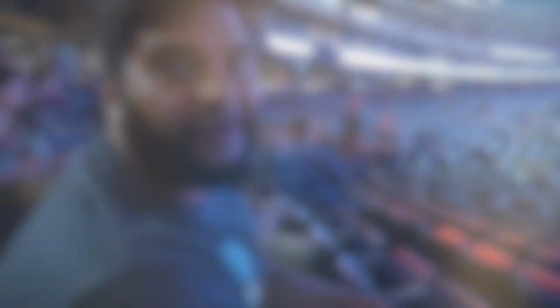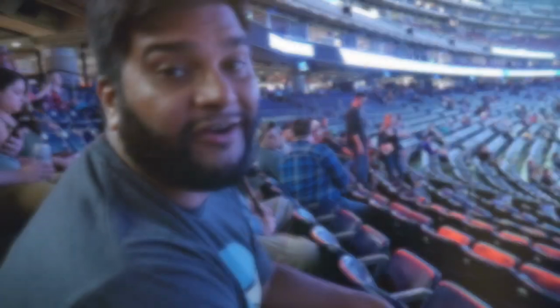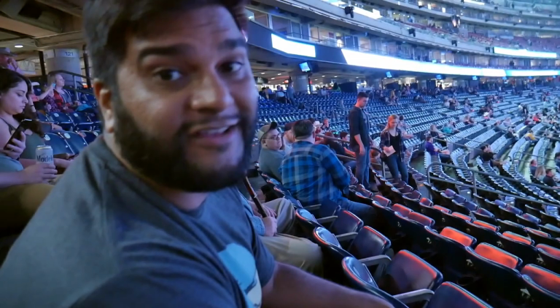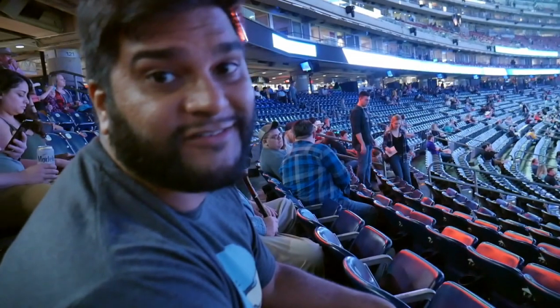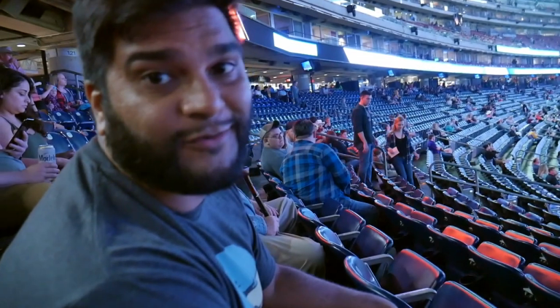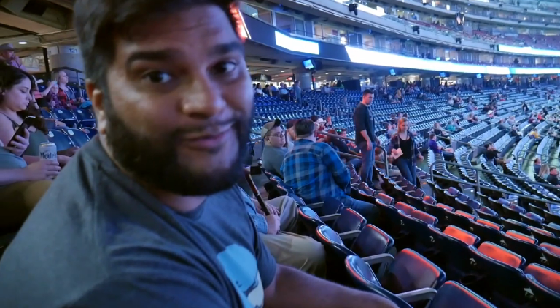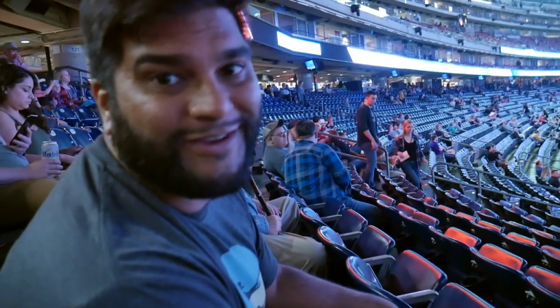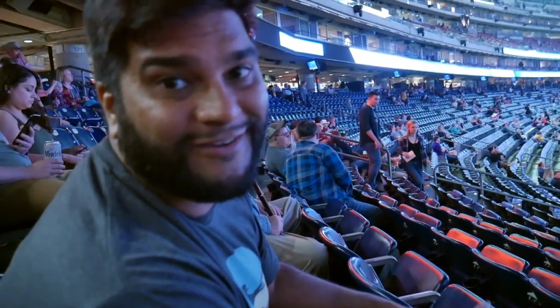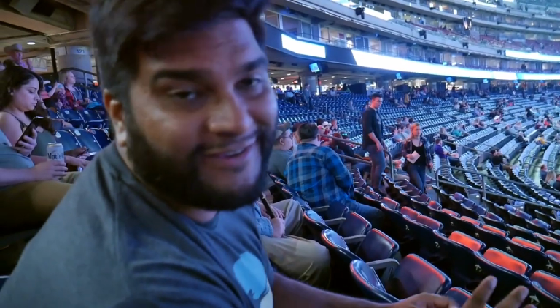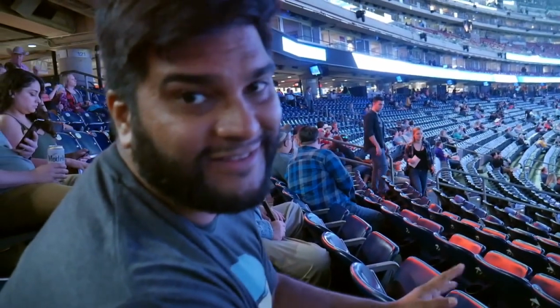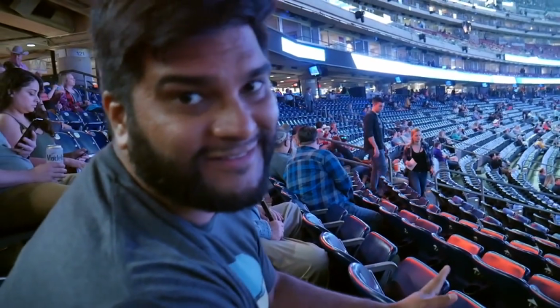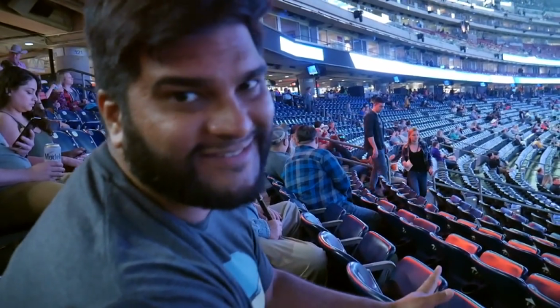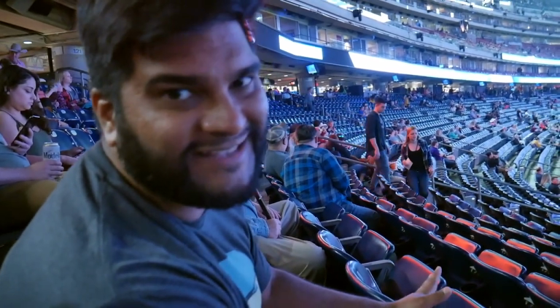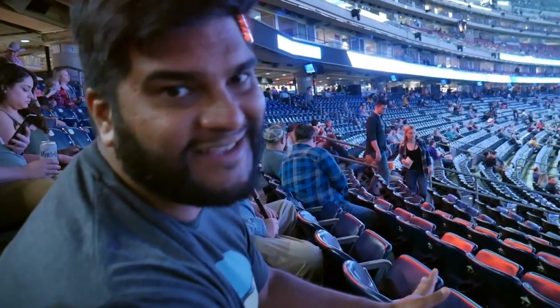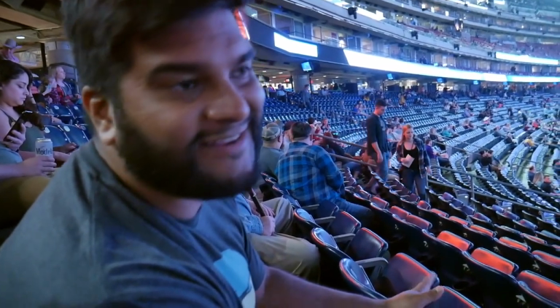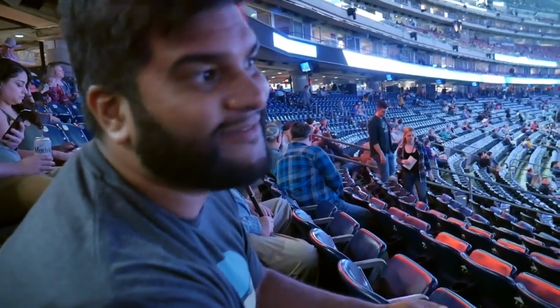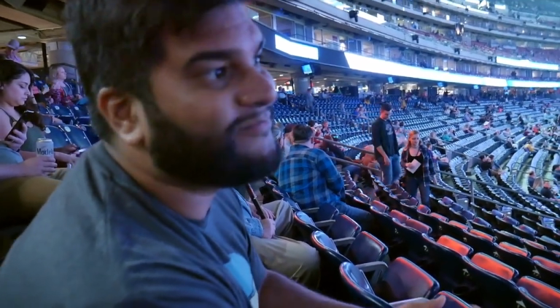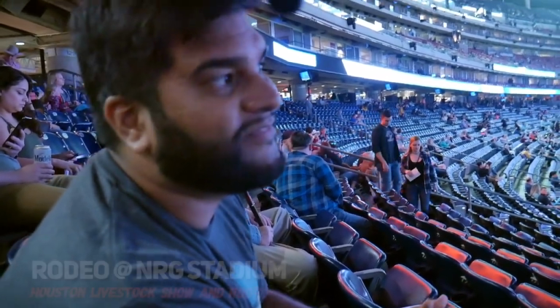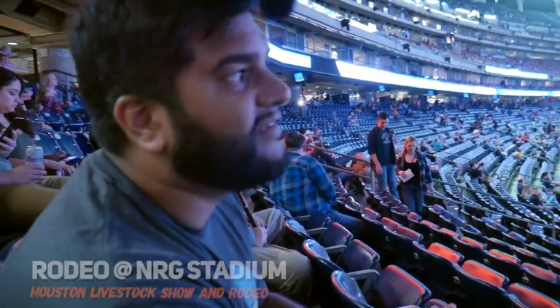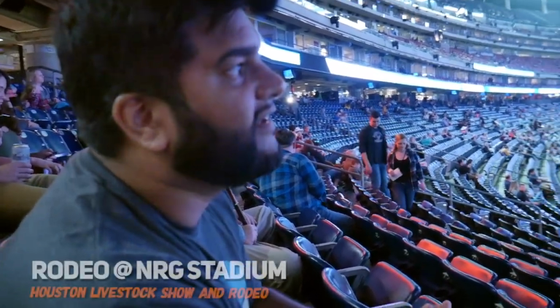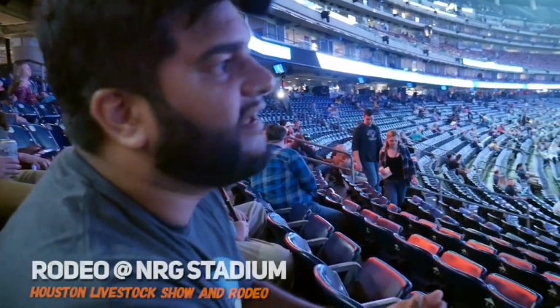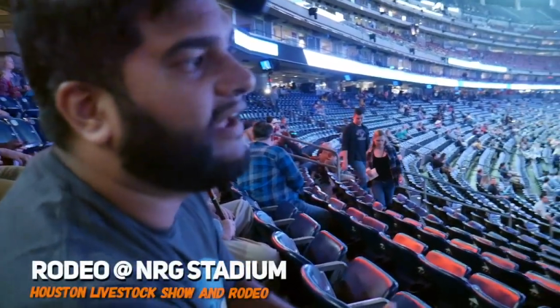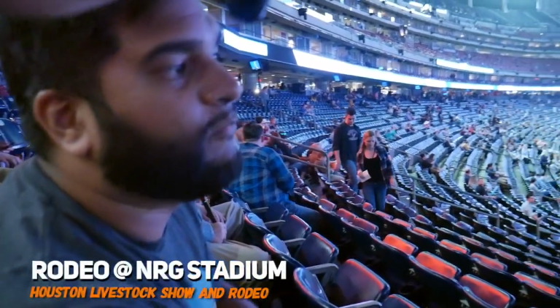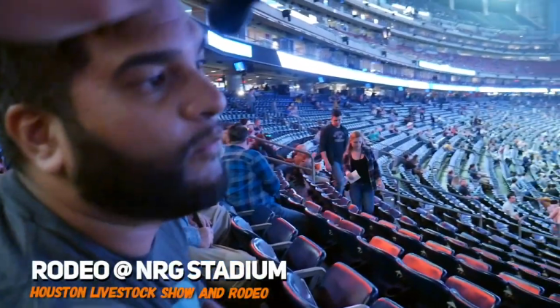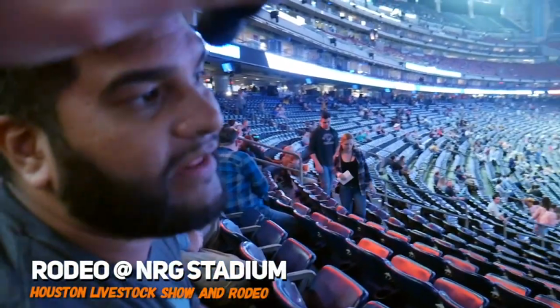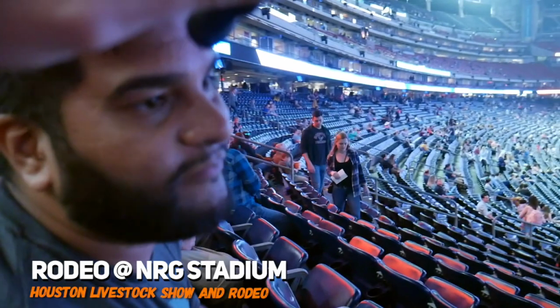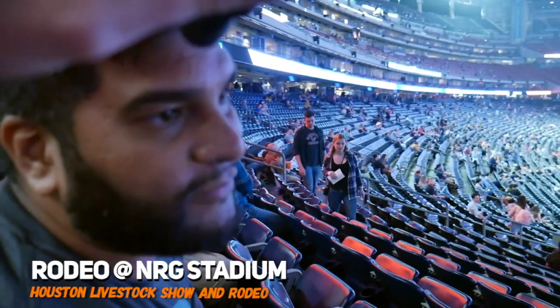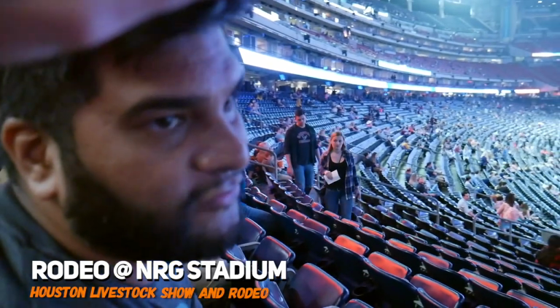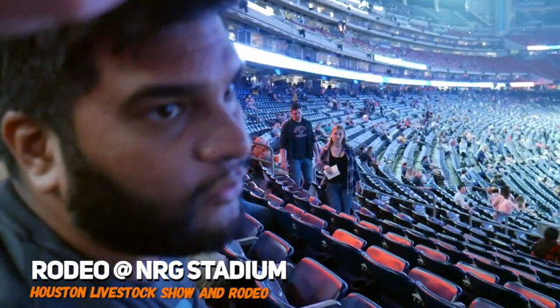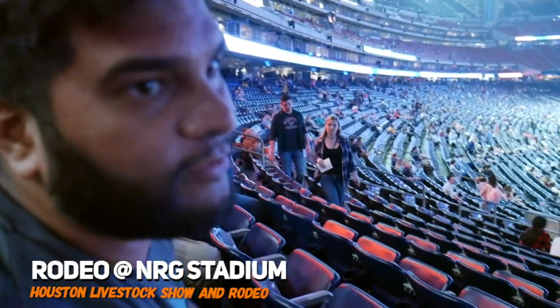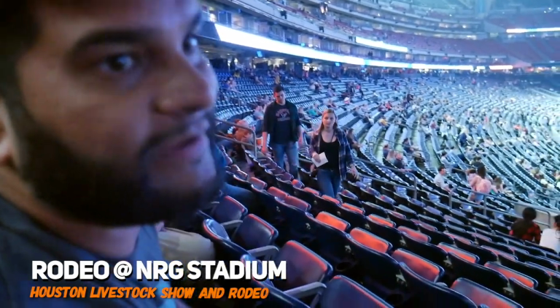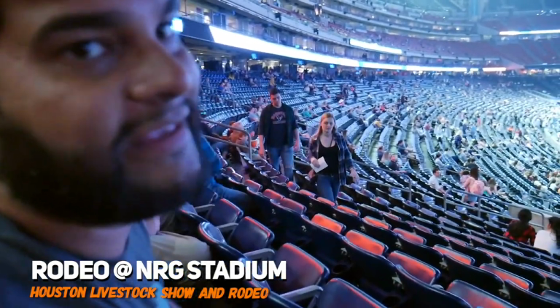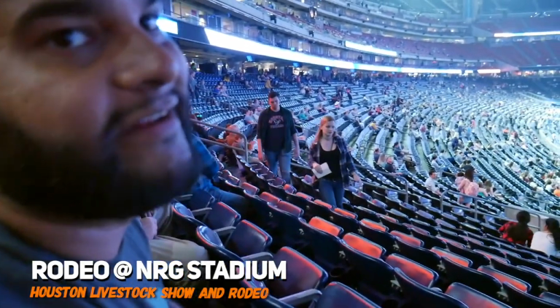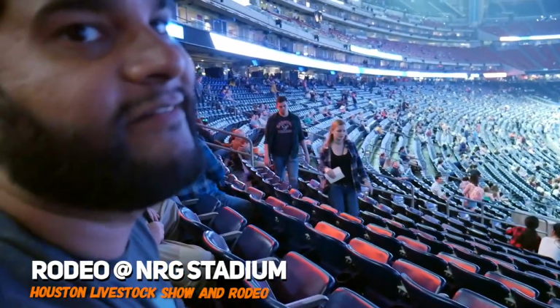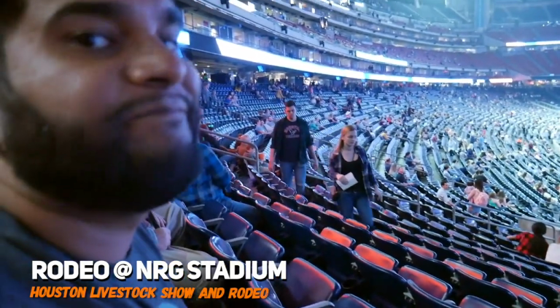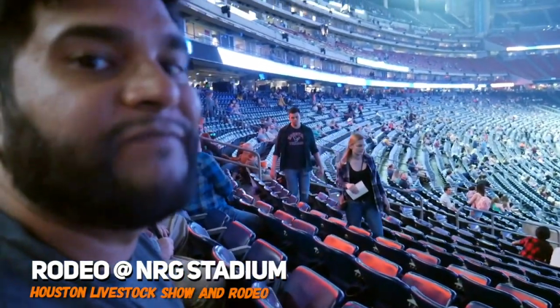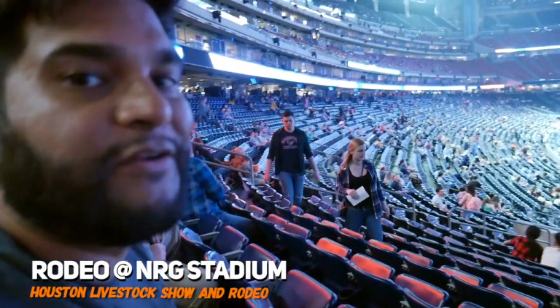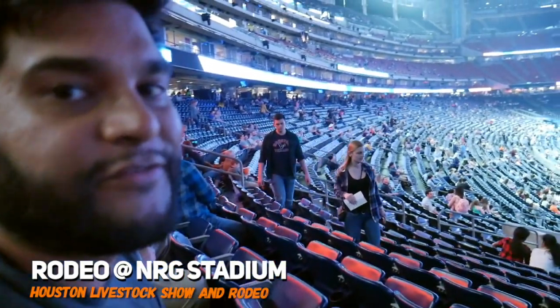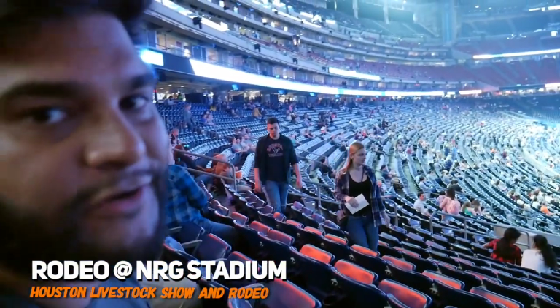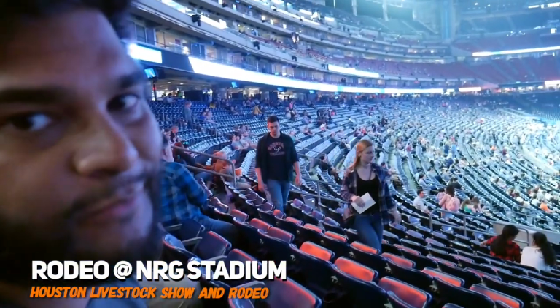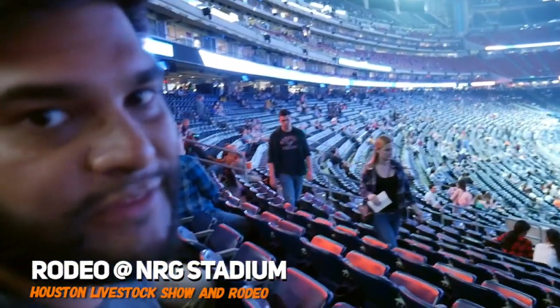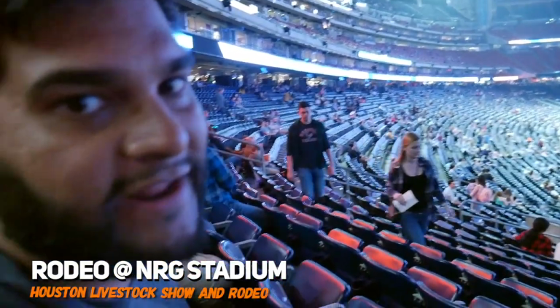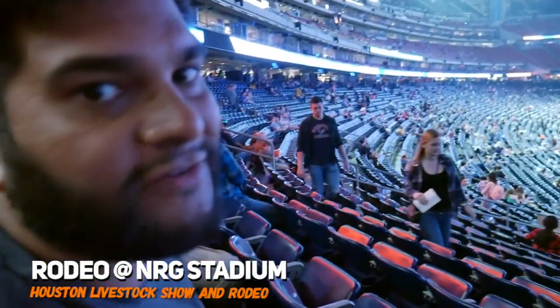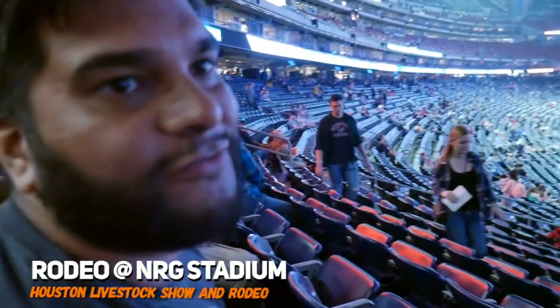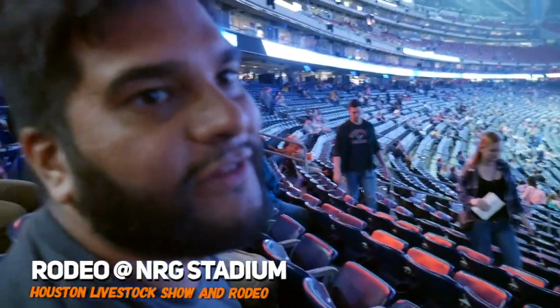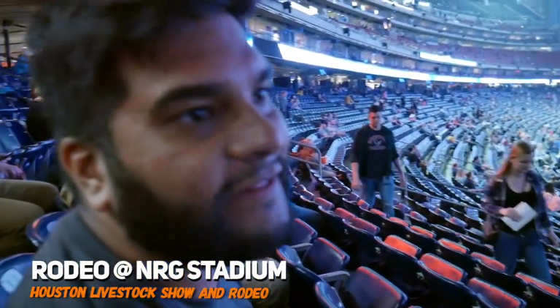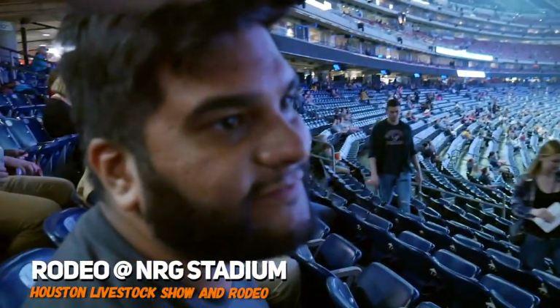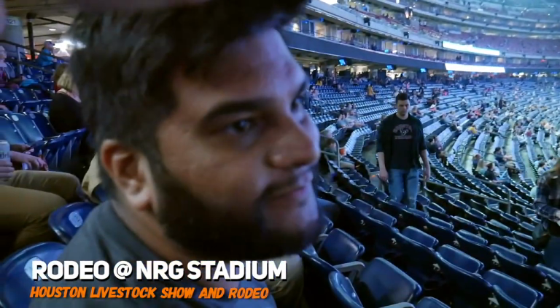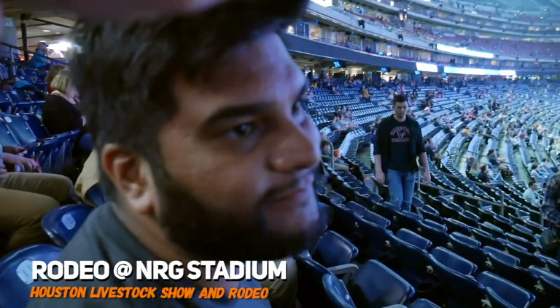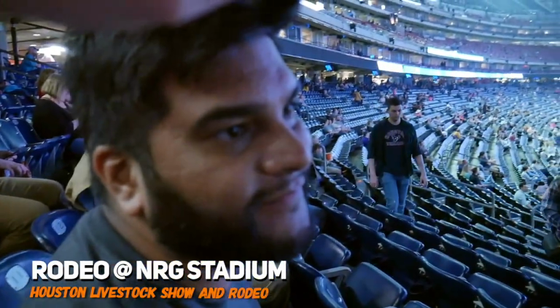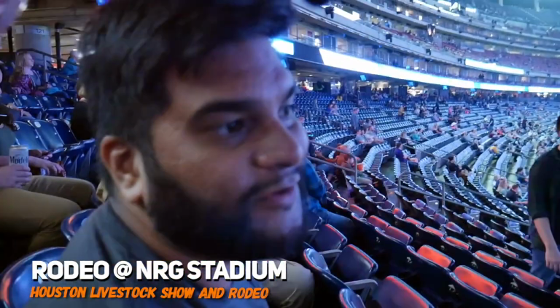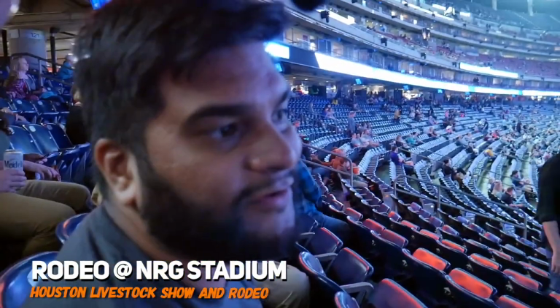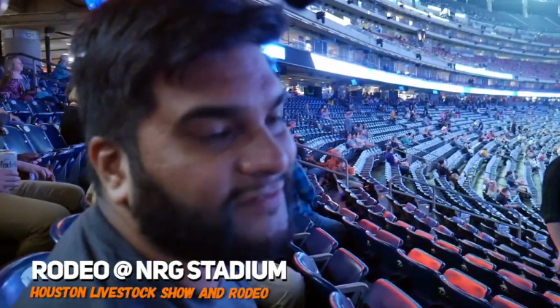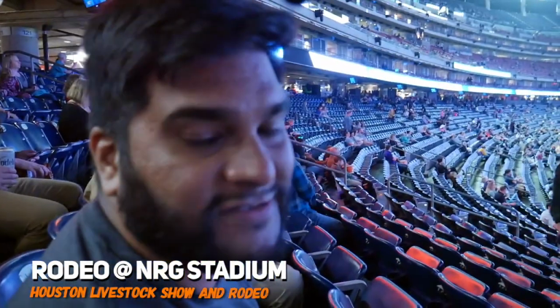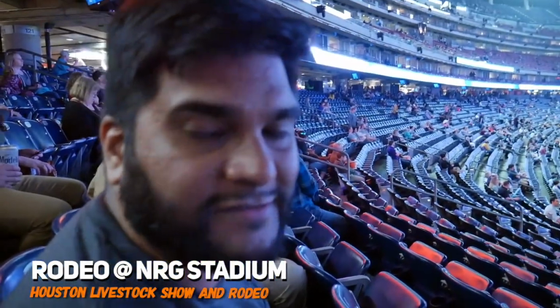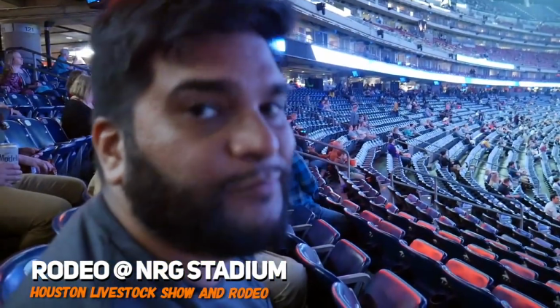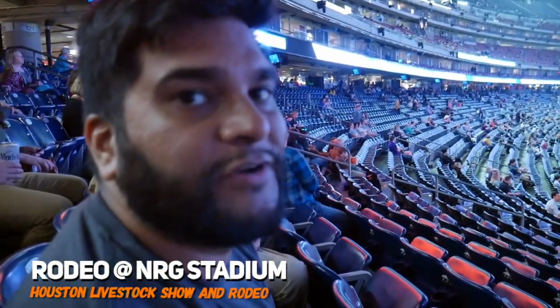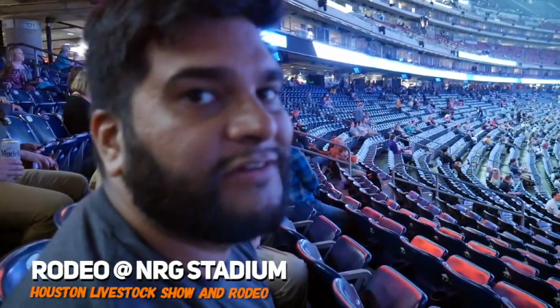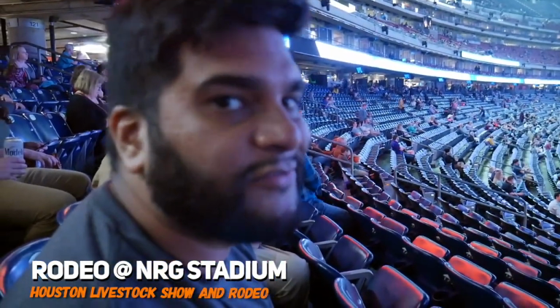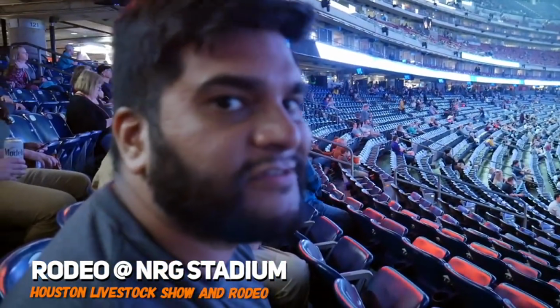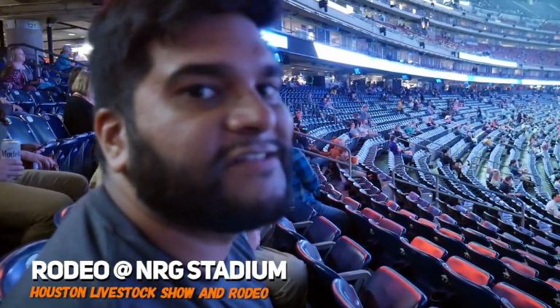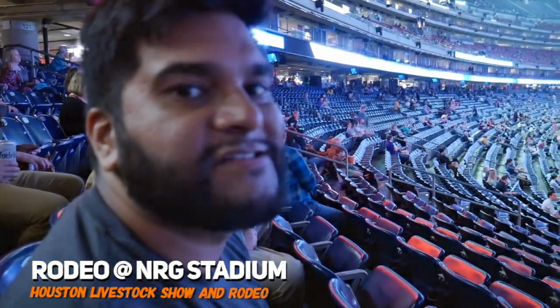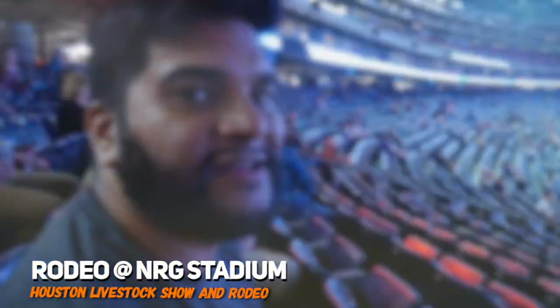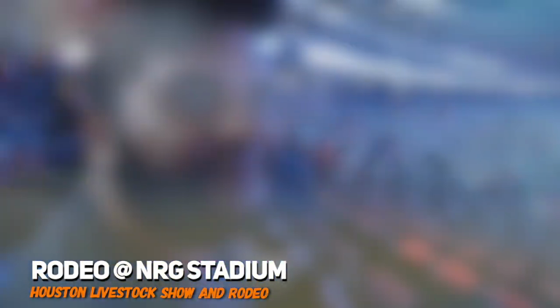Alright, so we're in the stadium and we're waiting for the show to begin. It'll start with the national anthem. You're going to see some pretty interesting stuff.